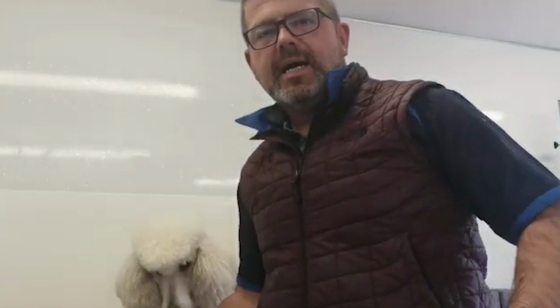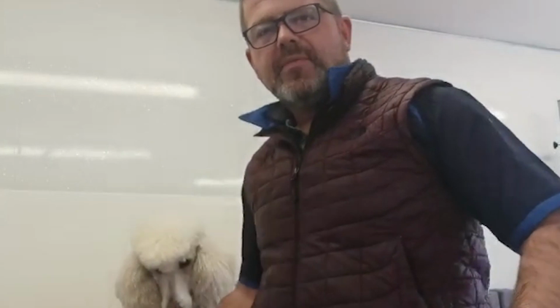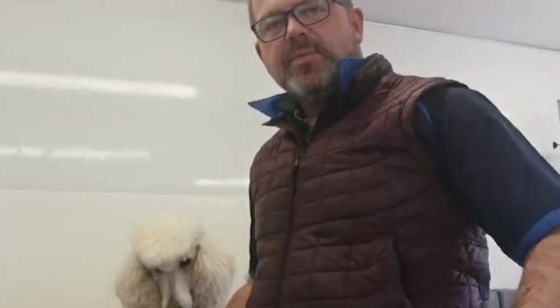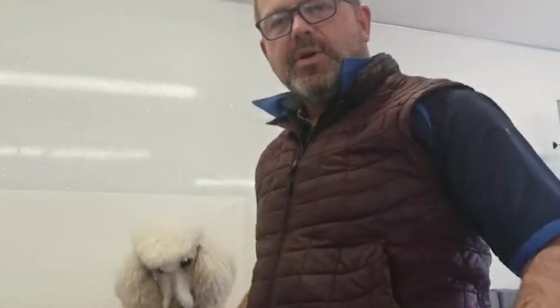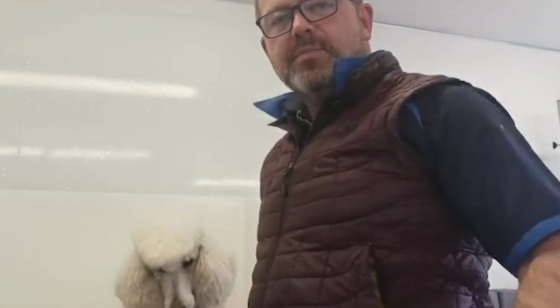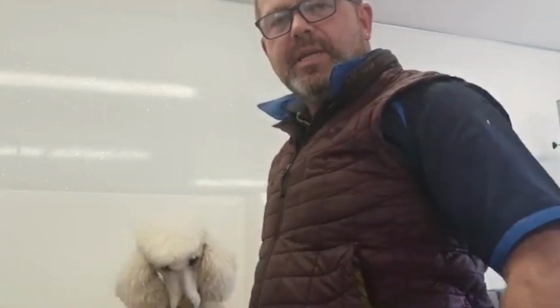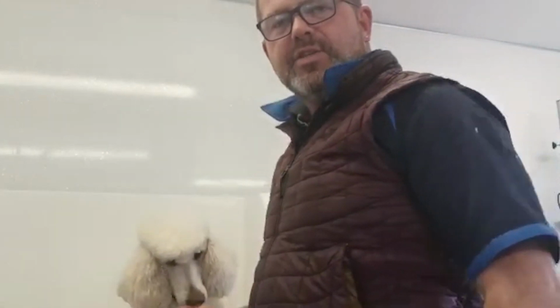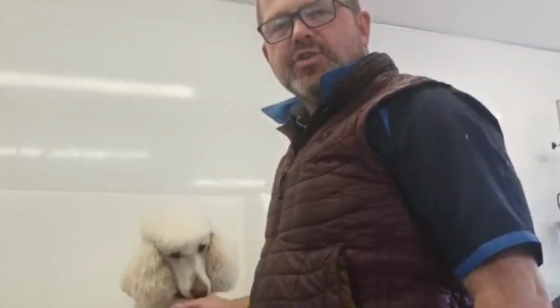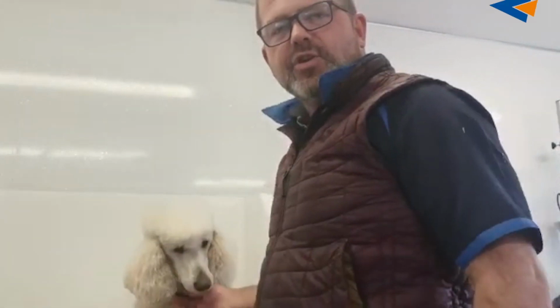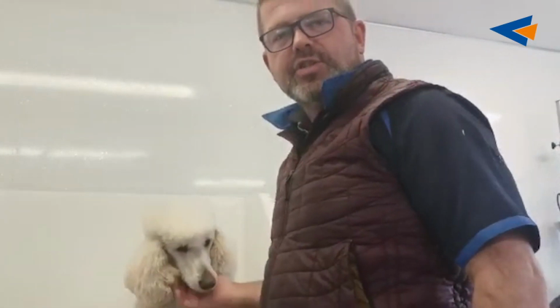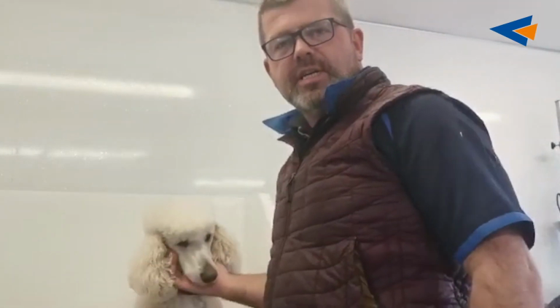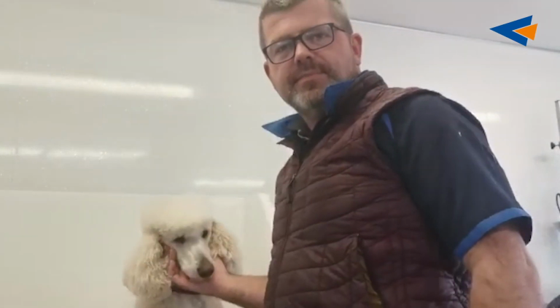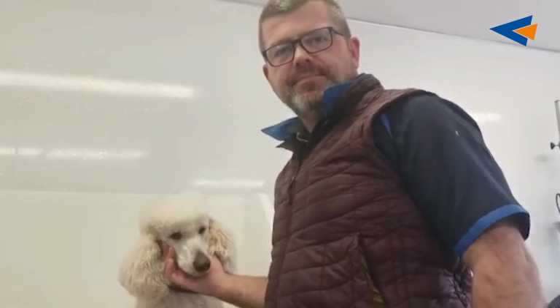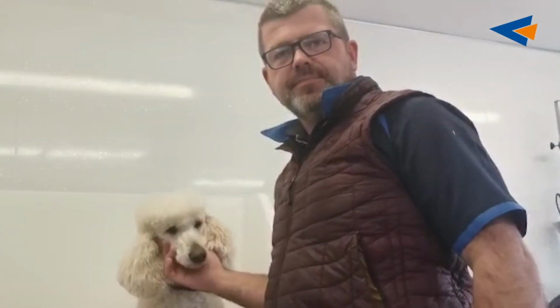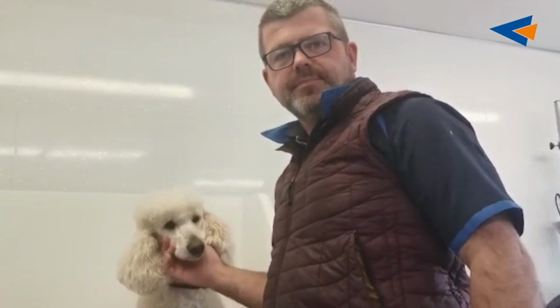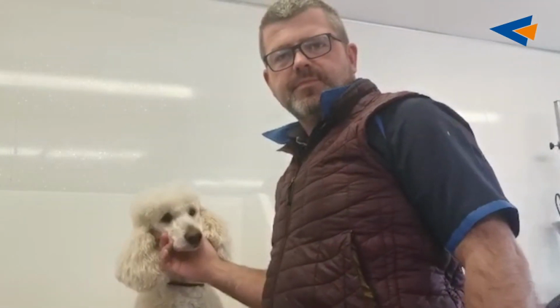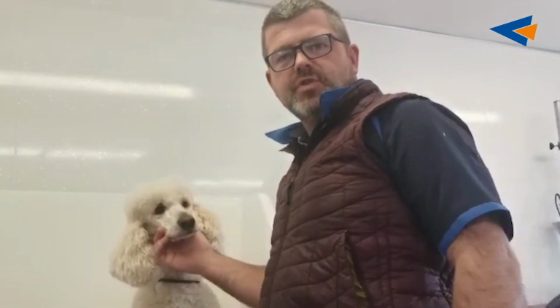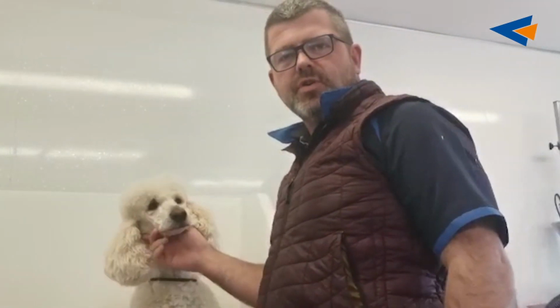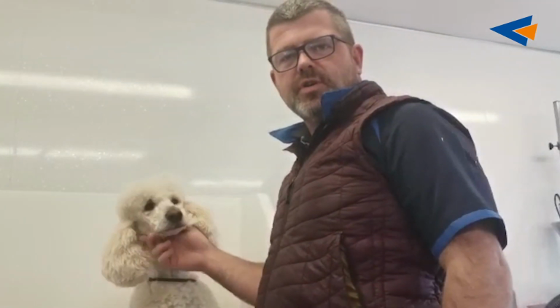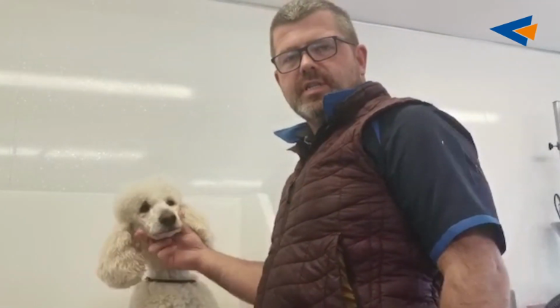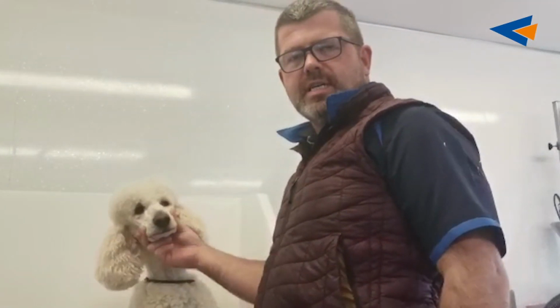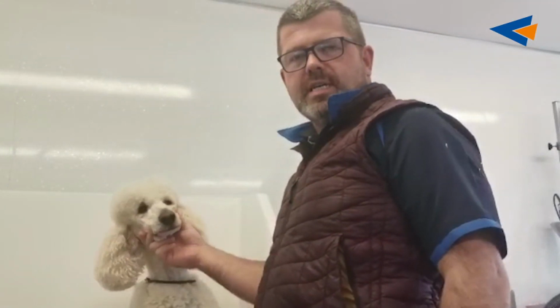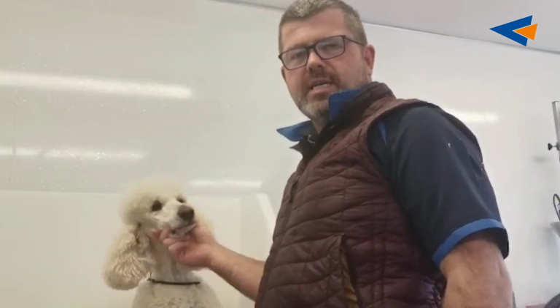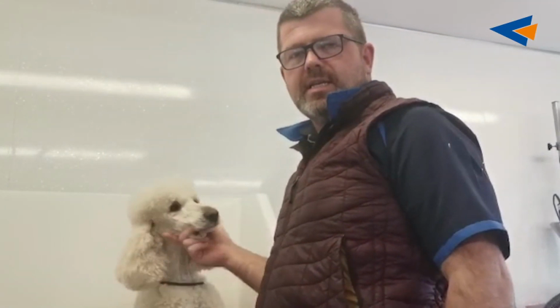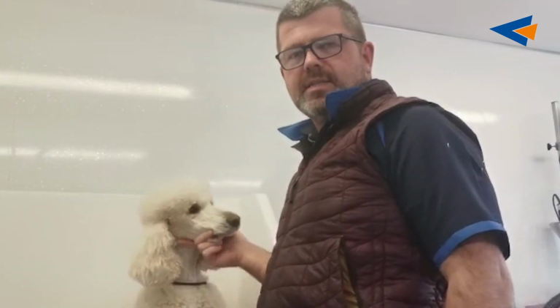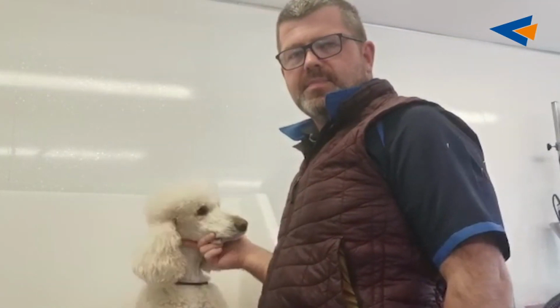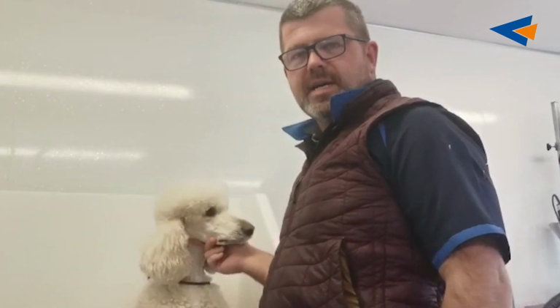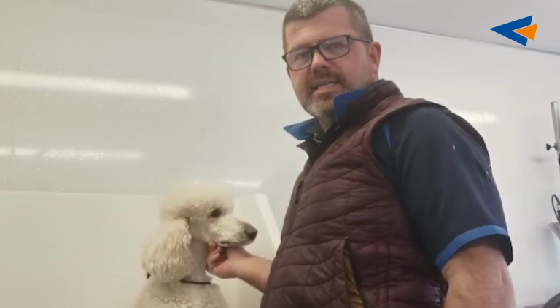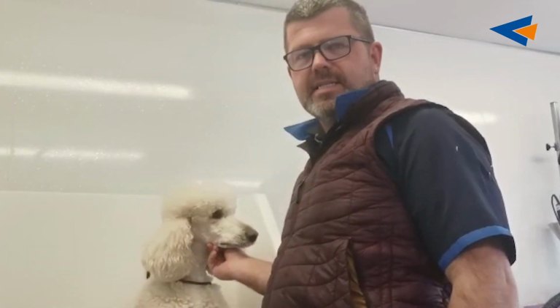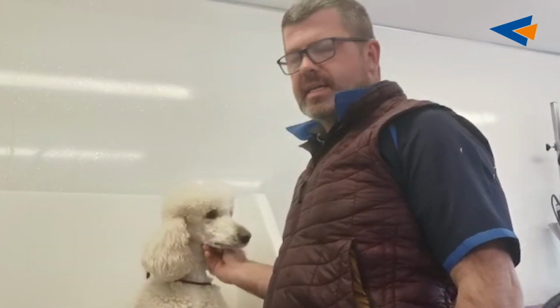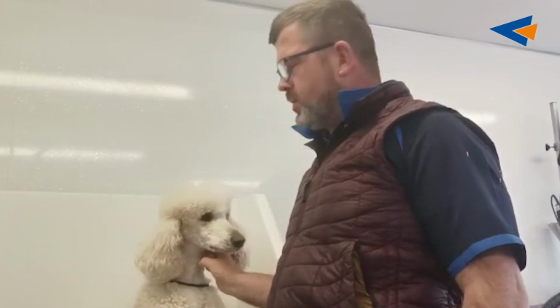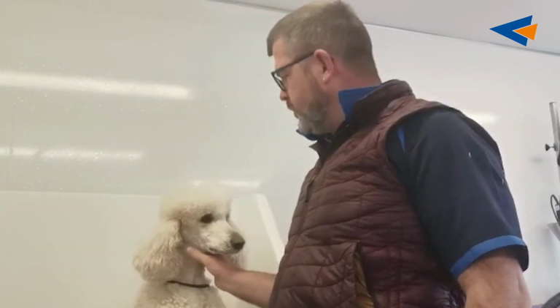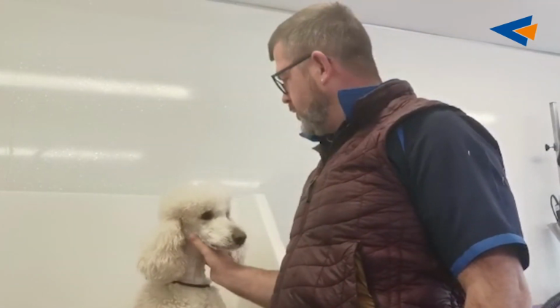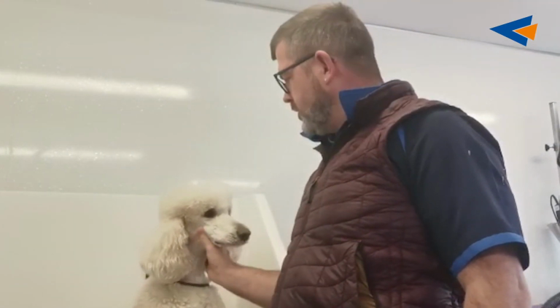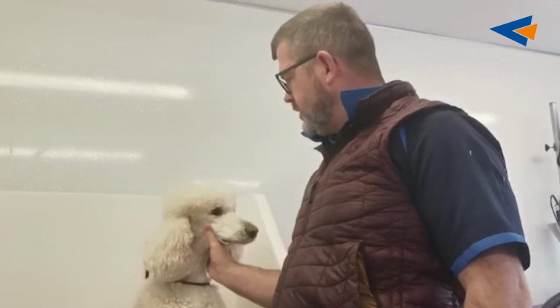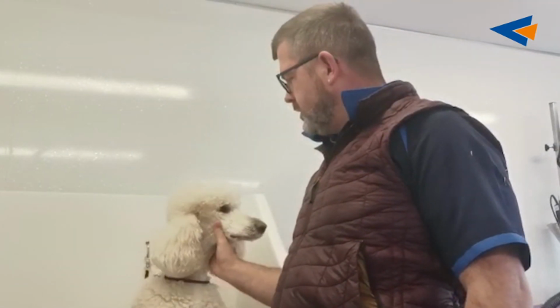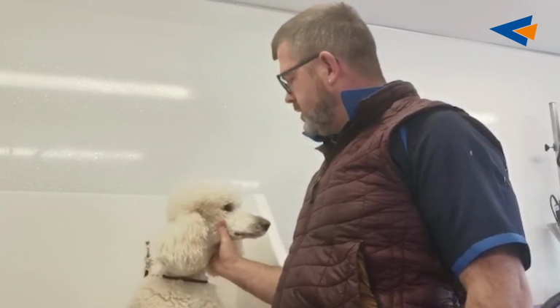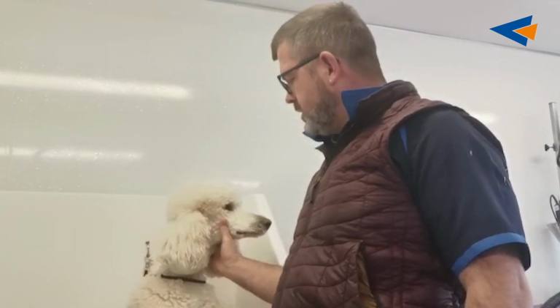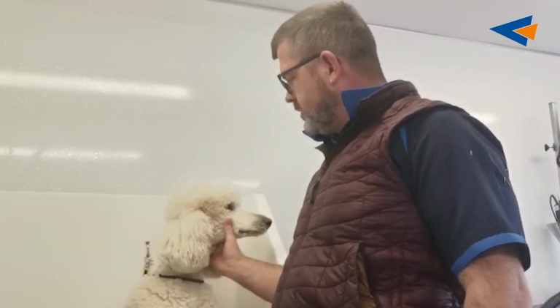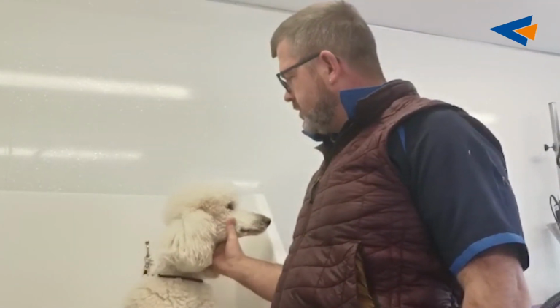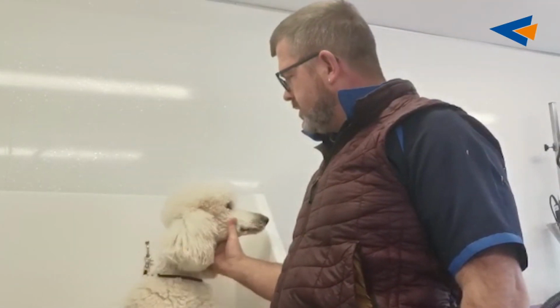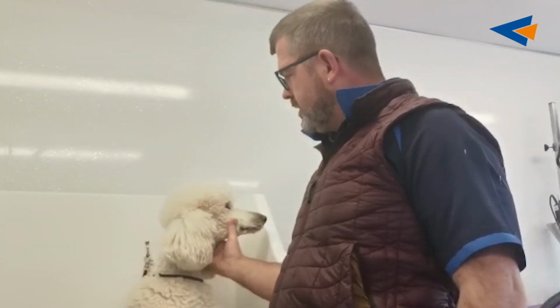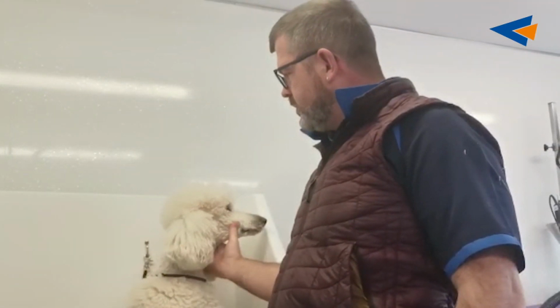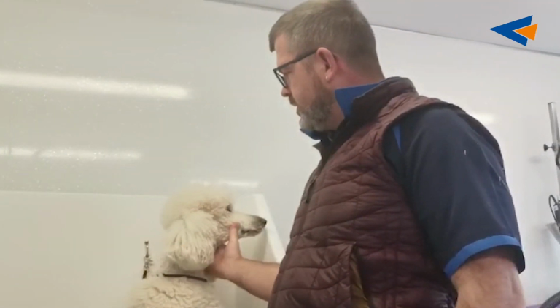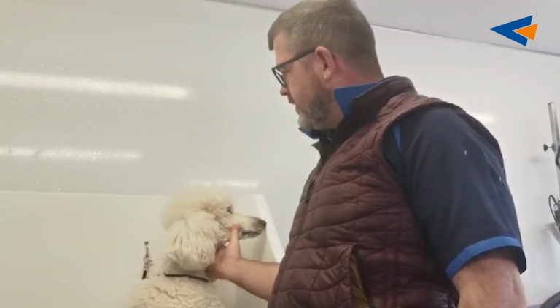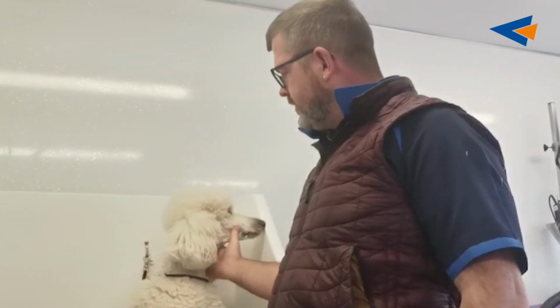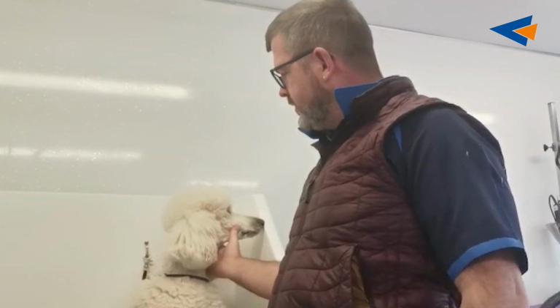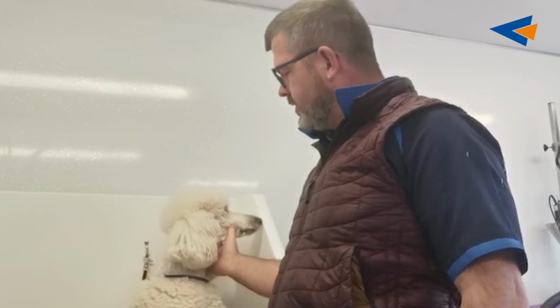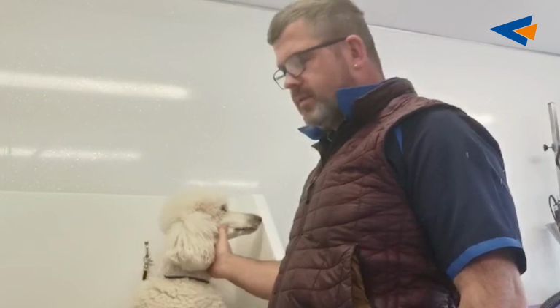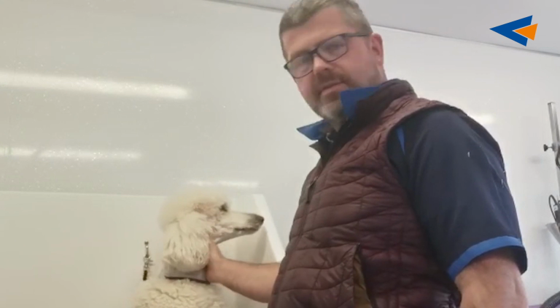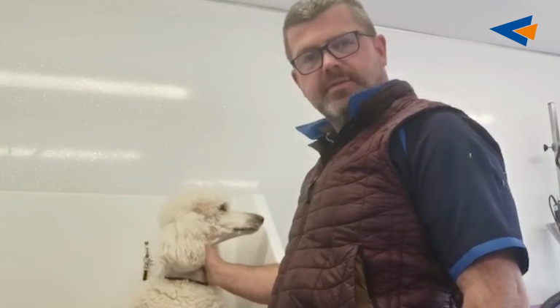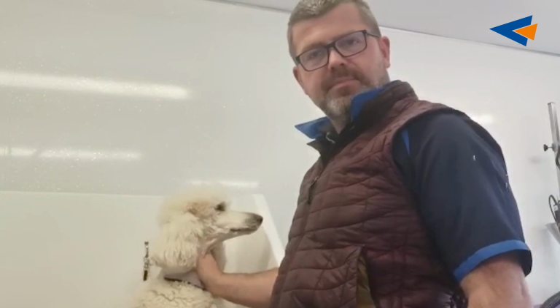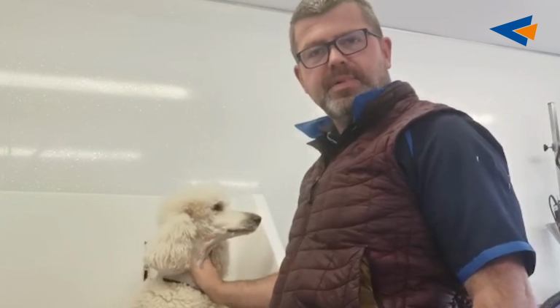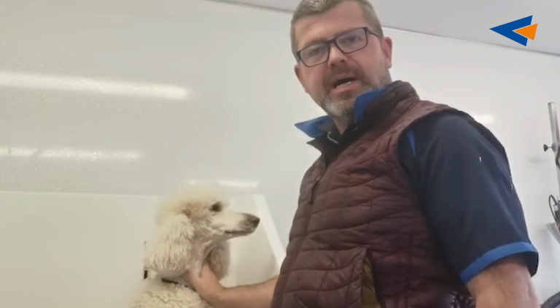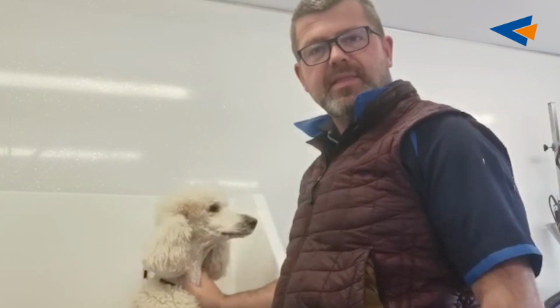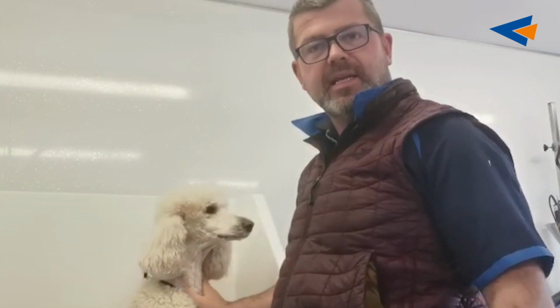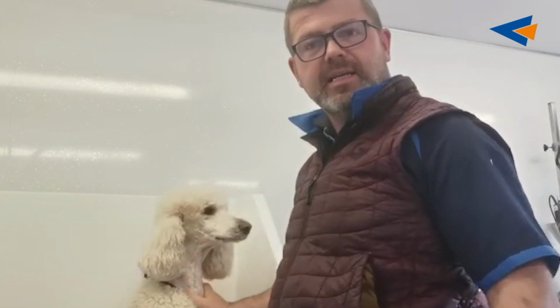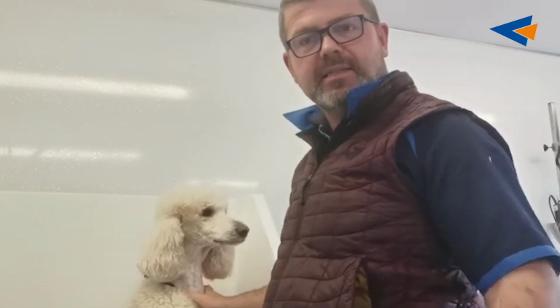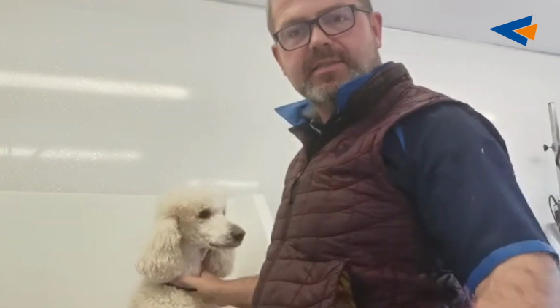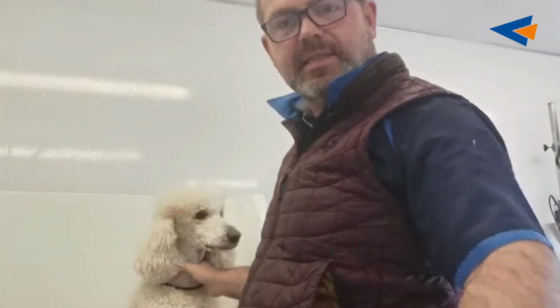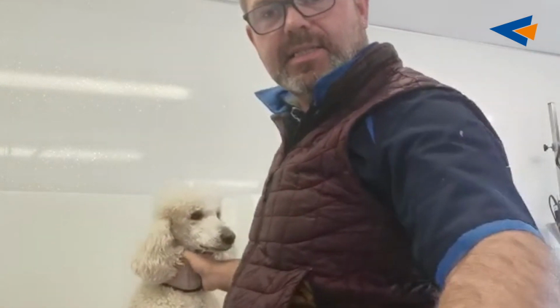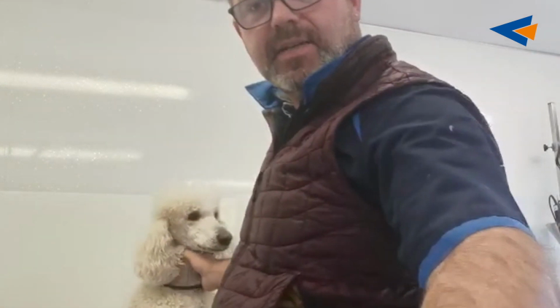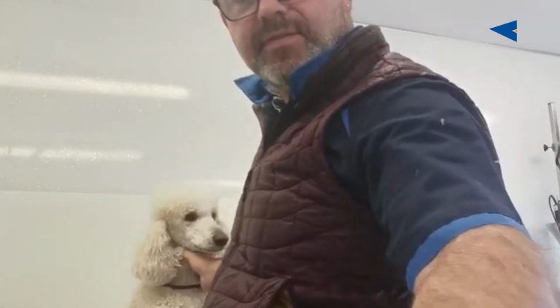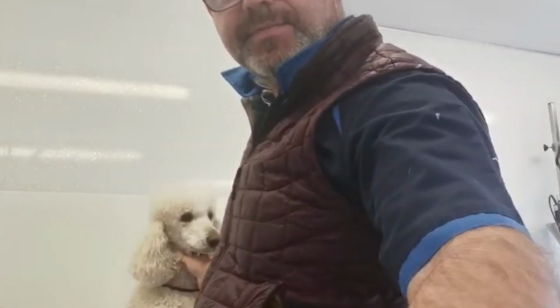Hi everyone, meet Georgia. Georgia is my standard poodle and we're doing a little bit of bathing this evening.